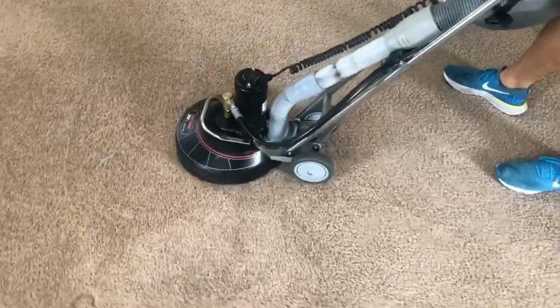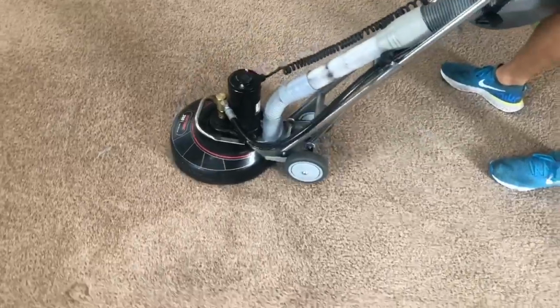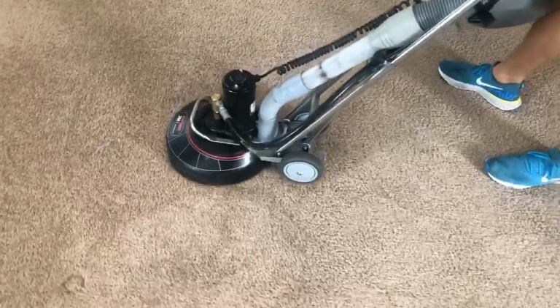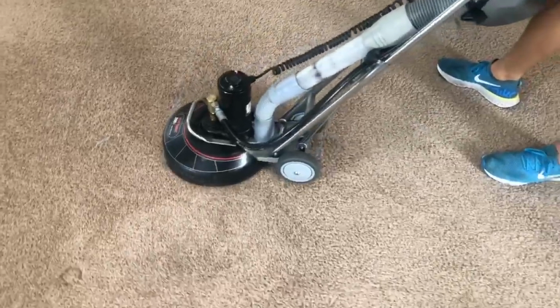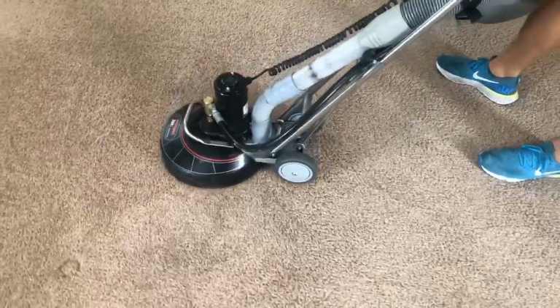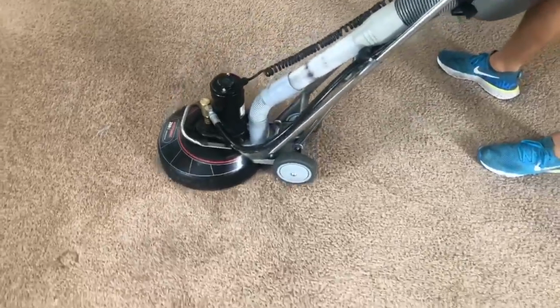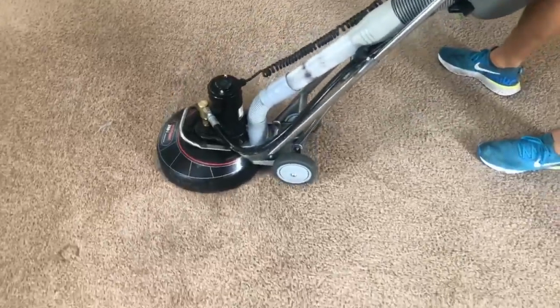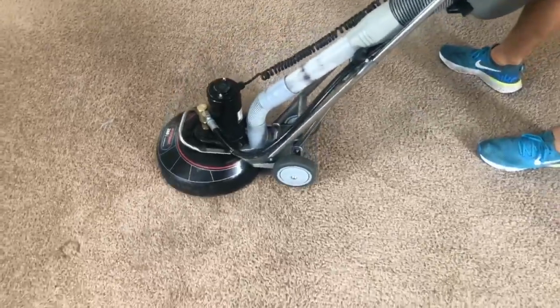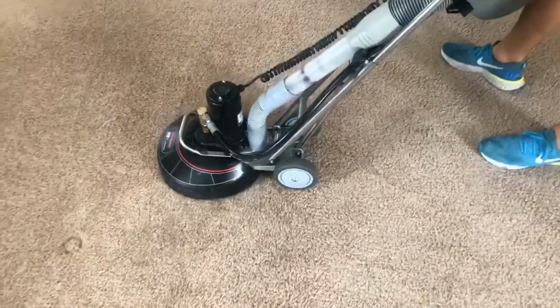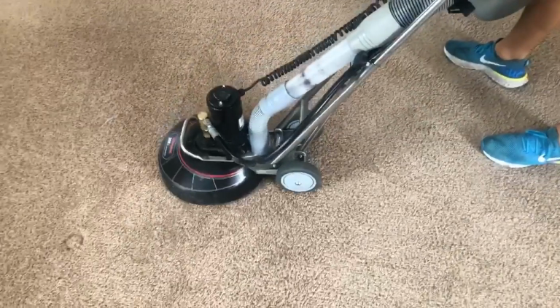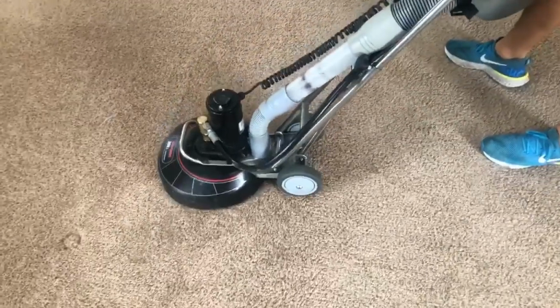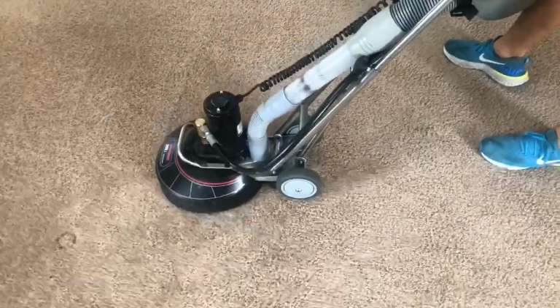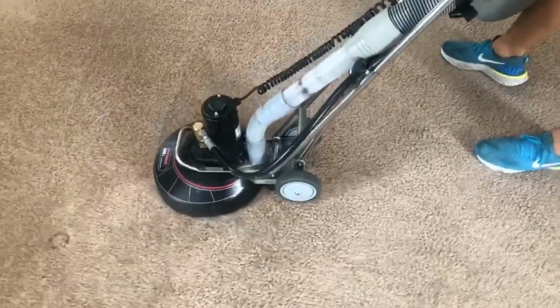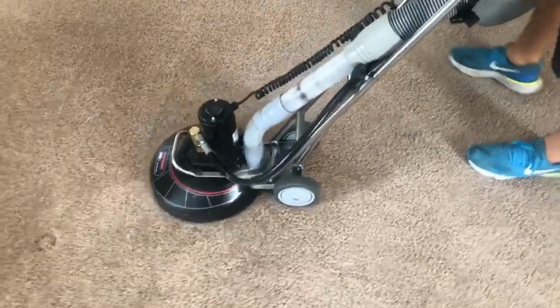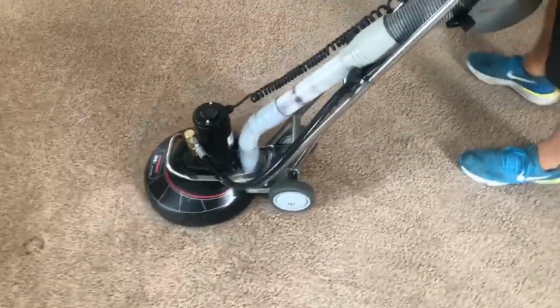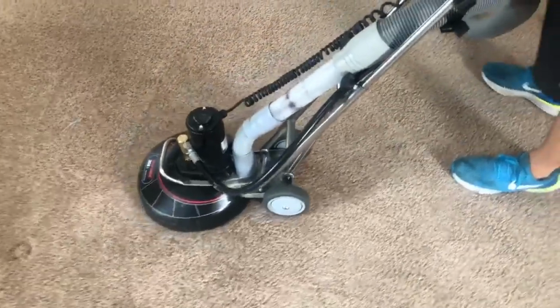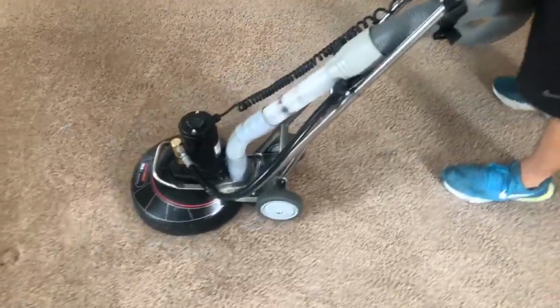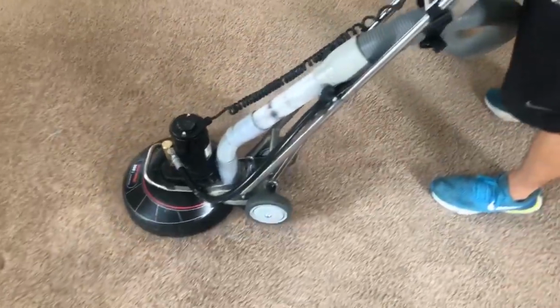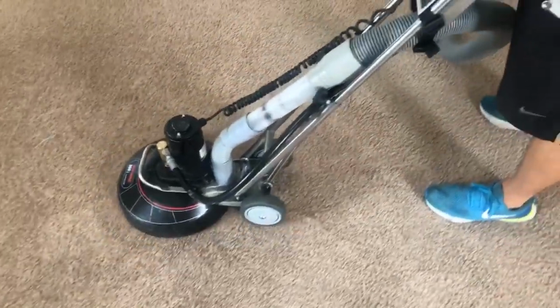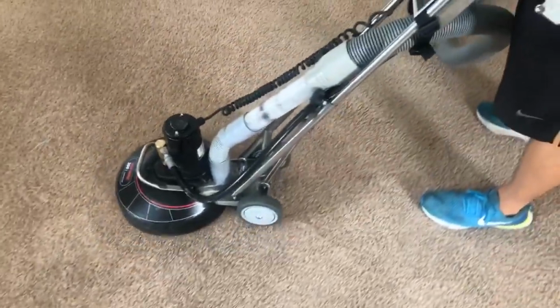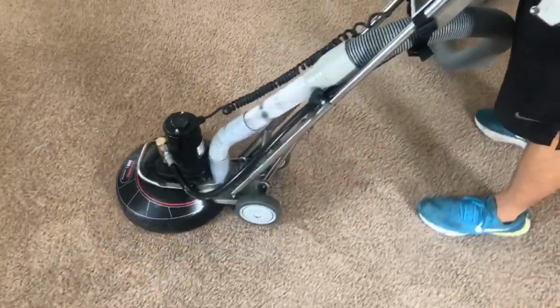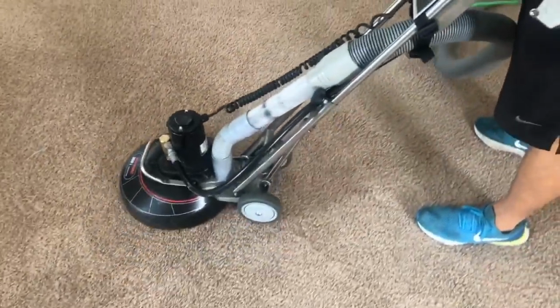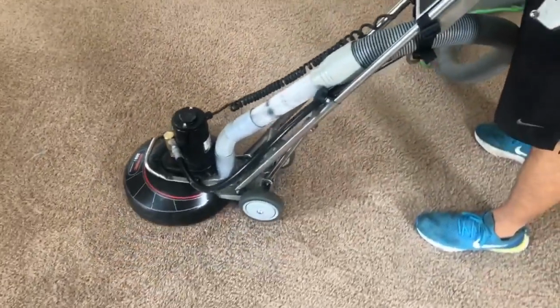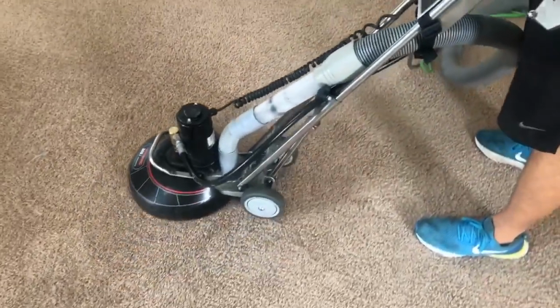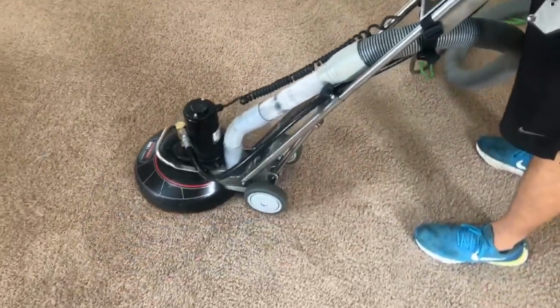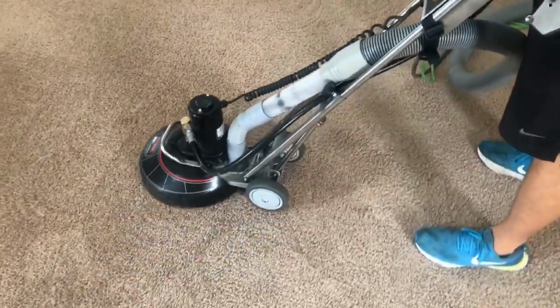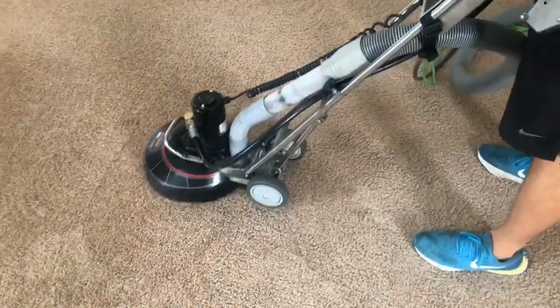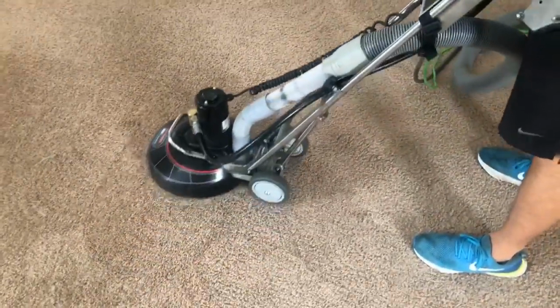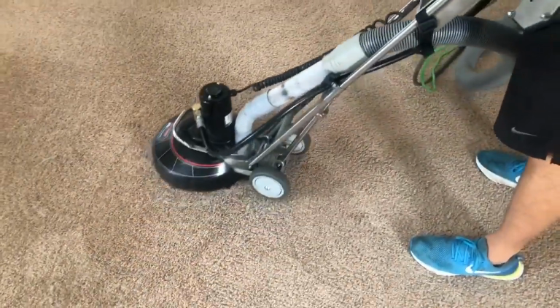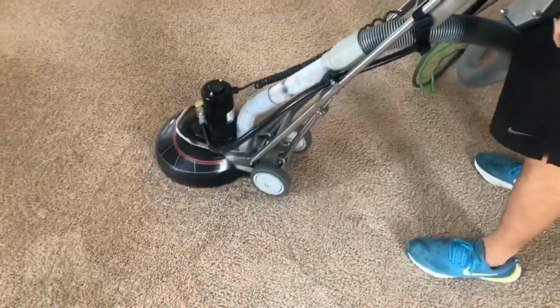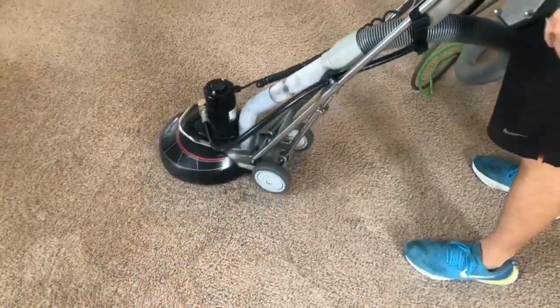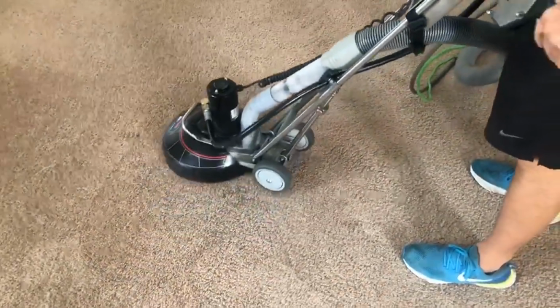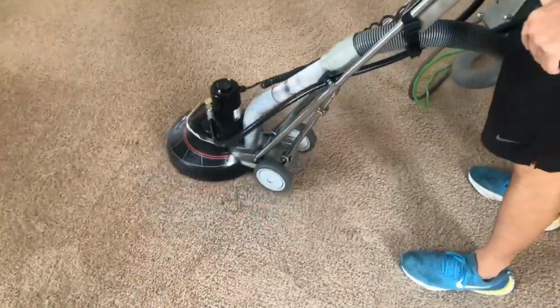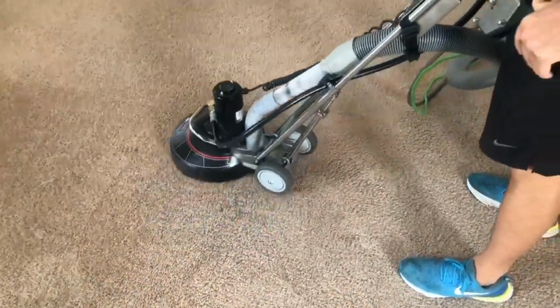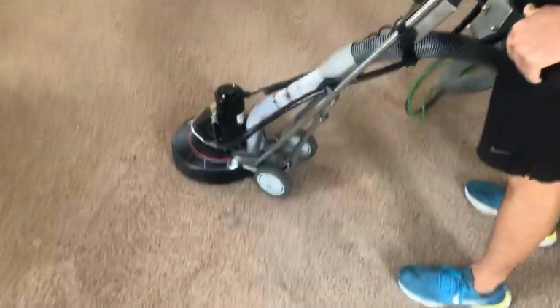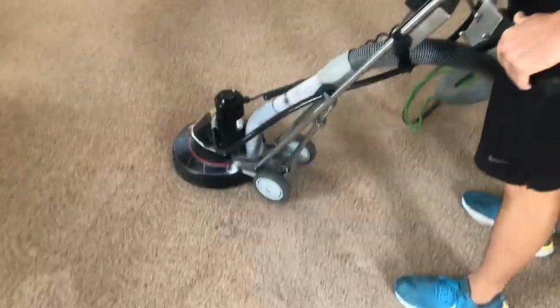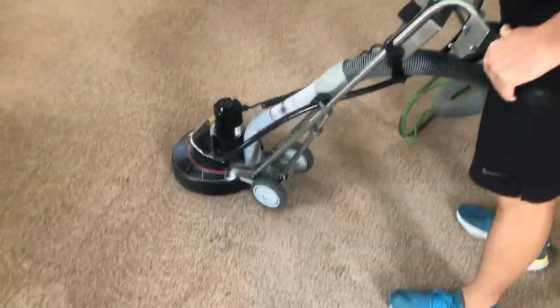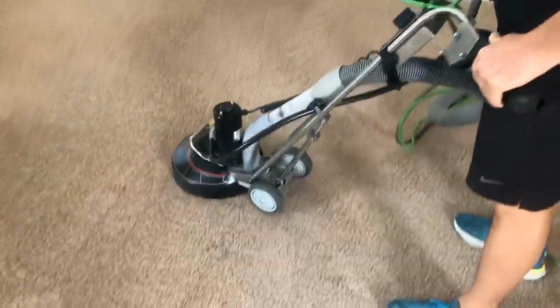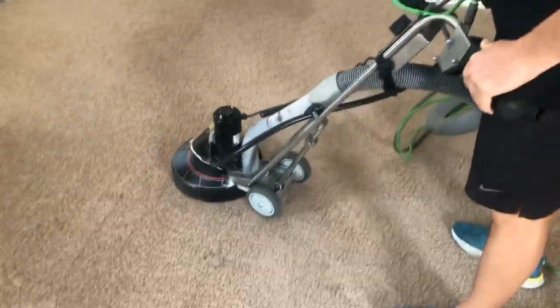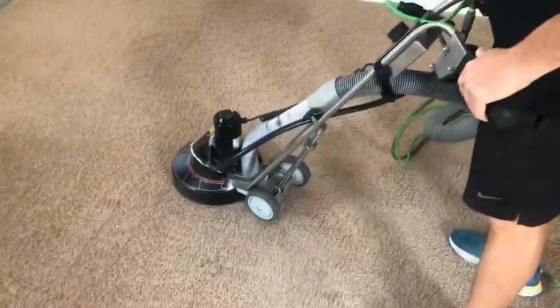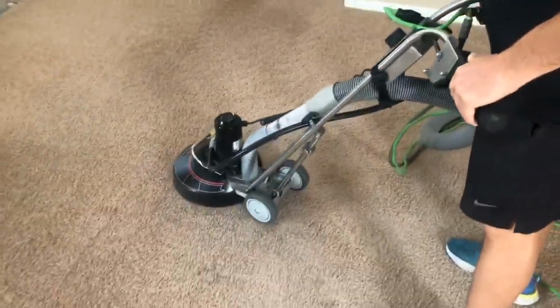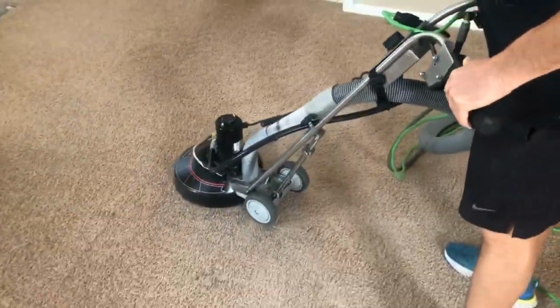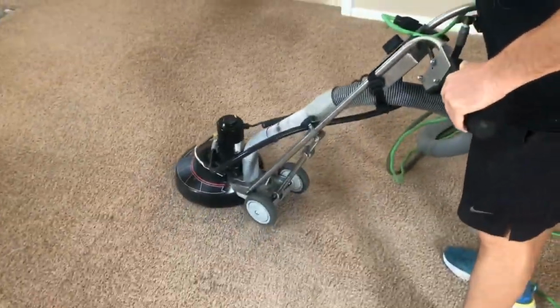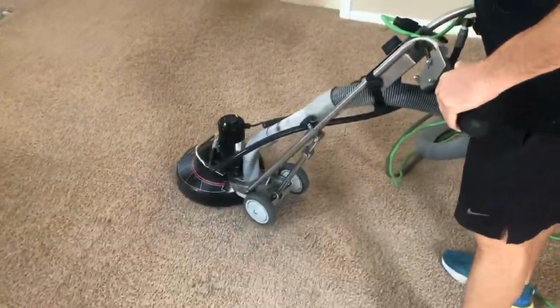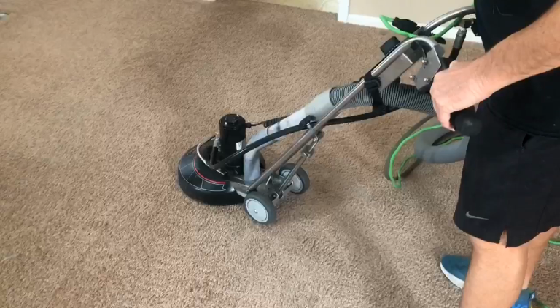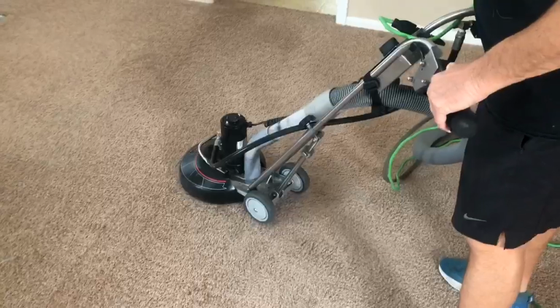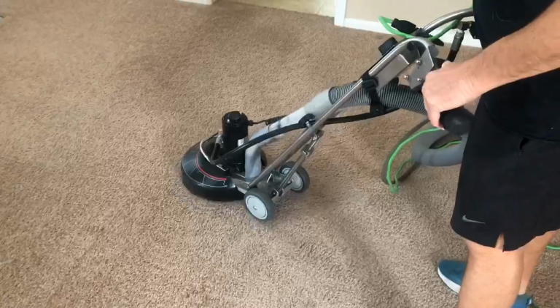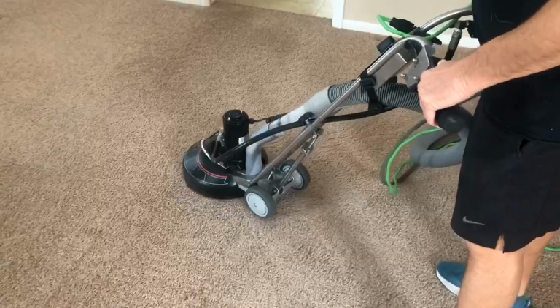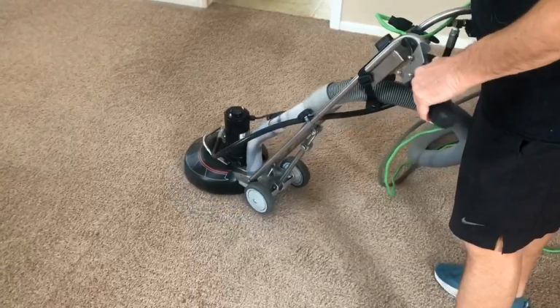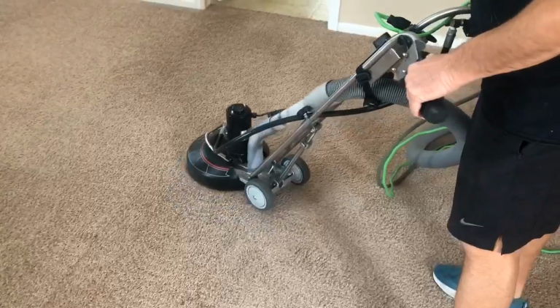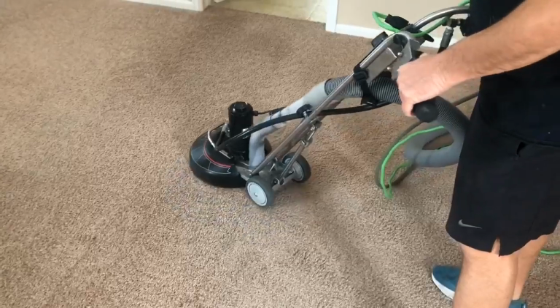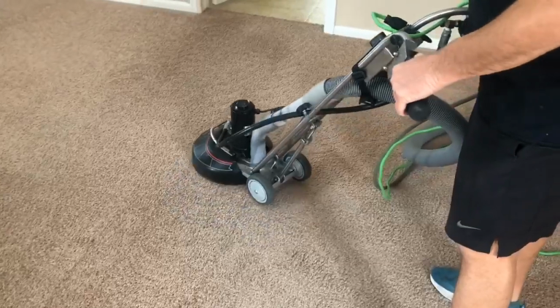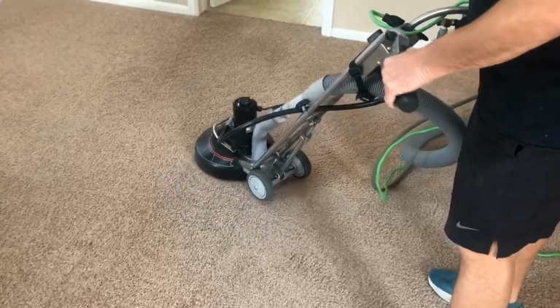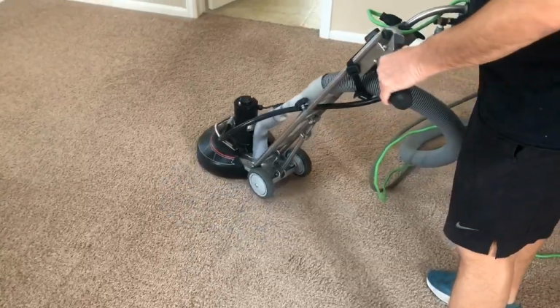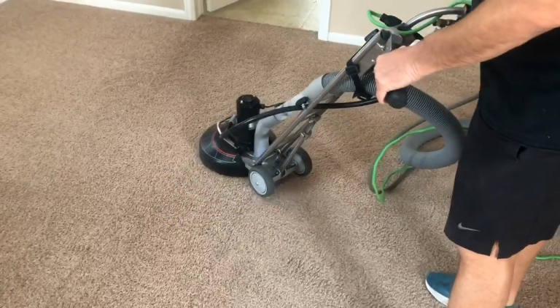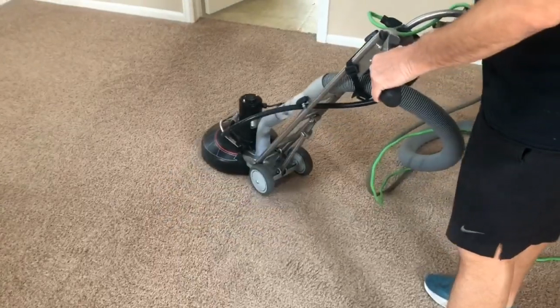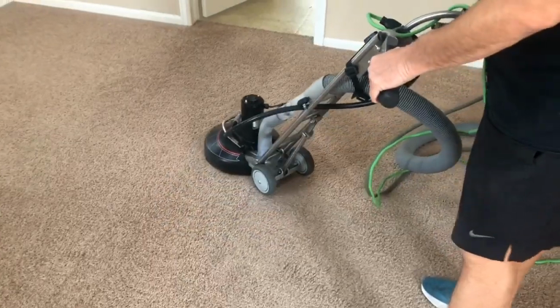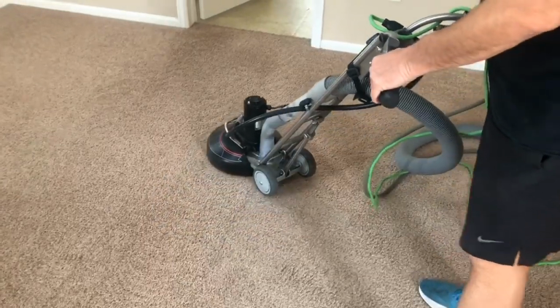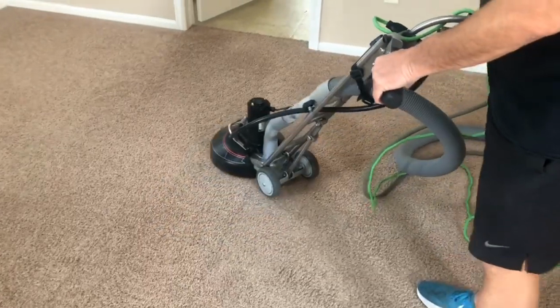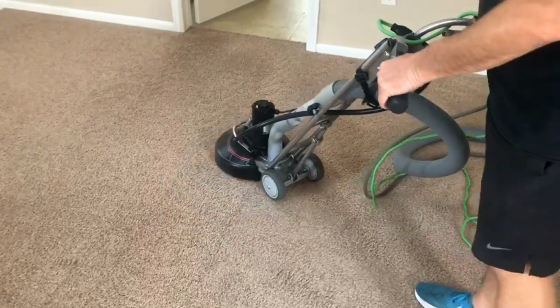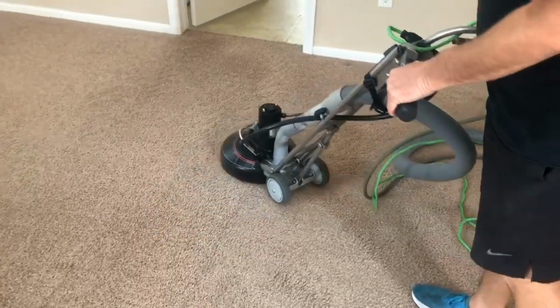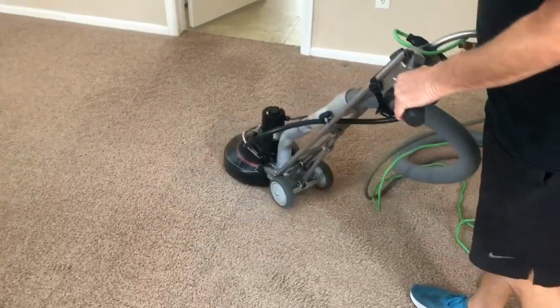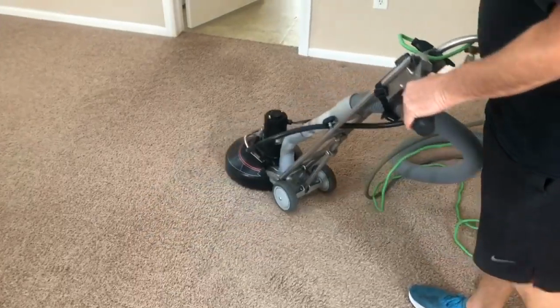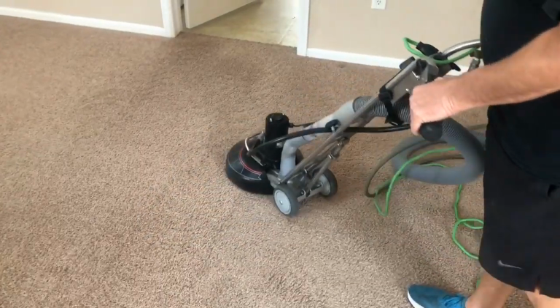Good afternoon, everyone. It's Kyle at Matilda's apartment here, showing our Rotovac Deep Stinger.